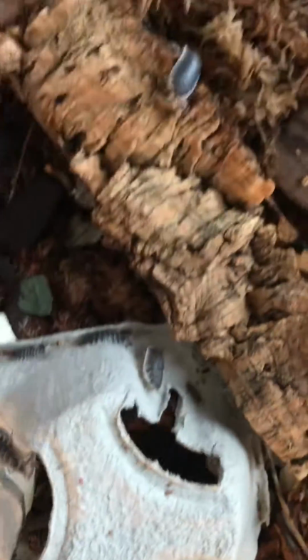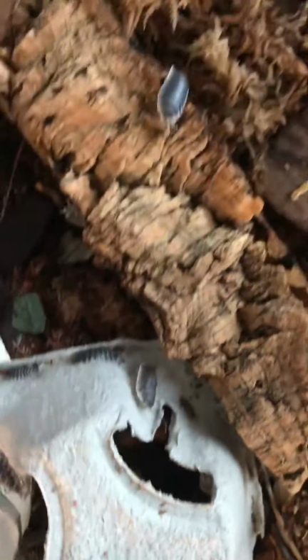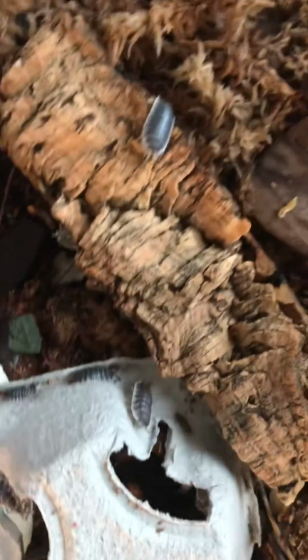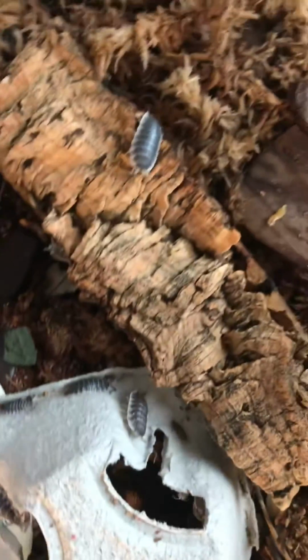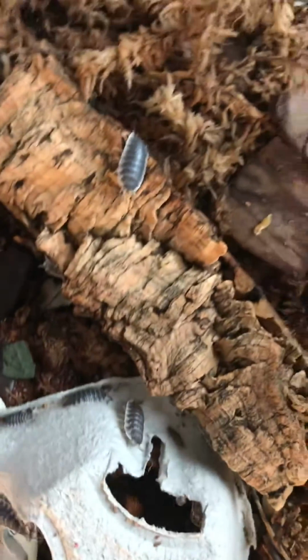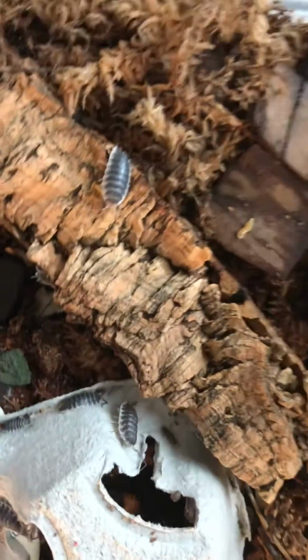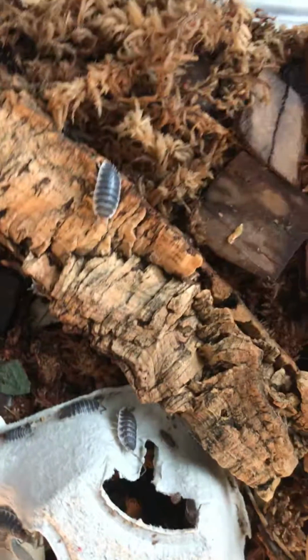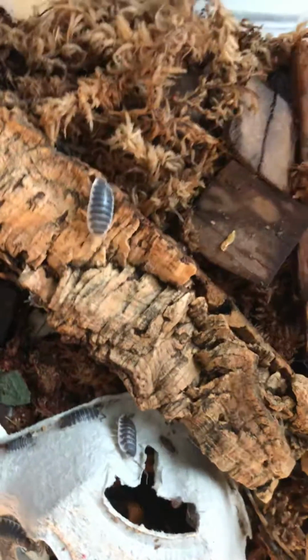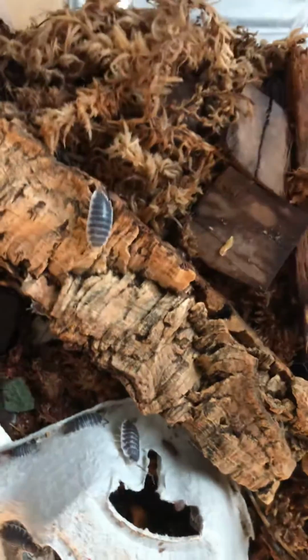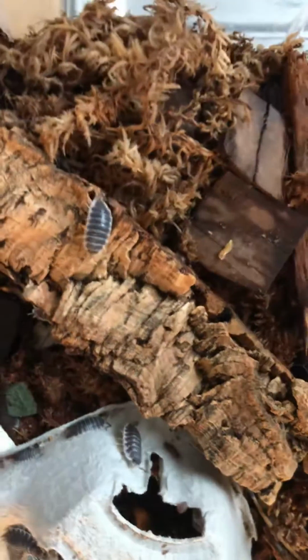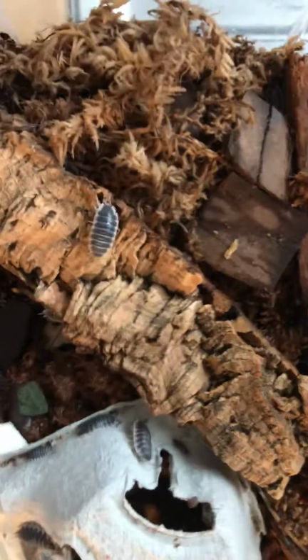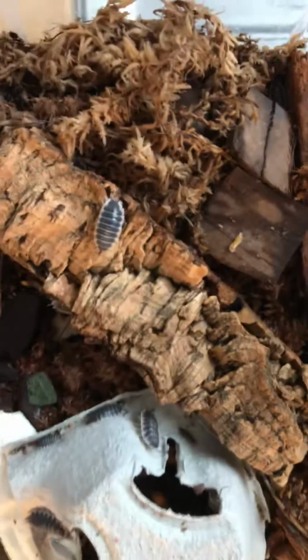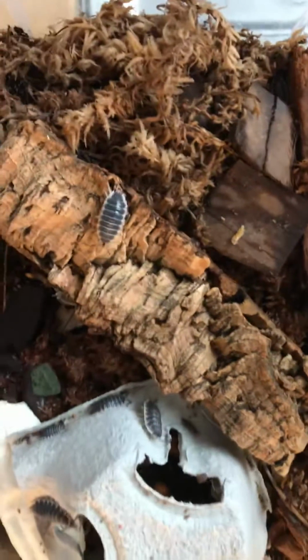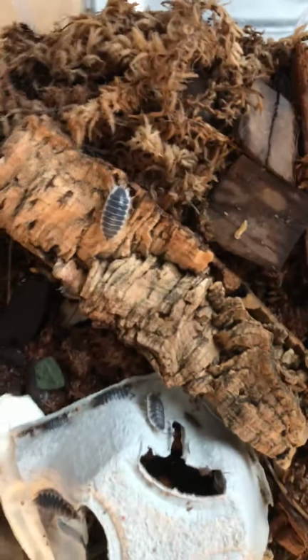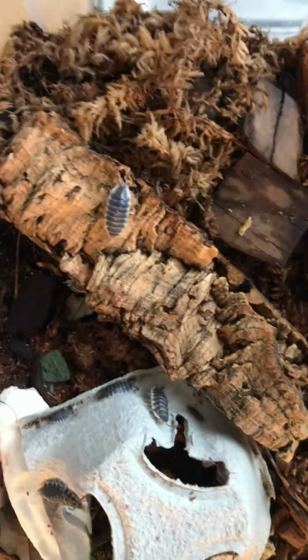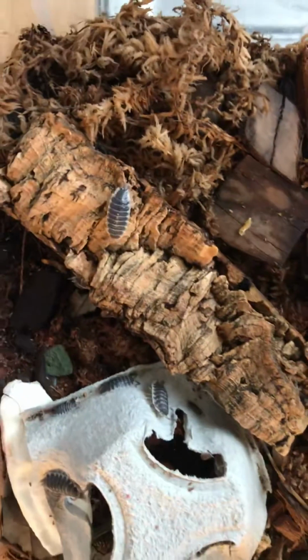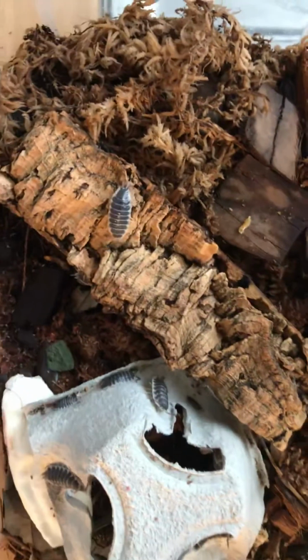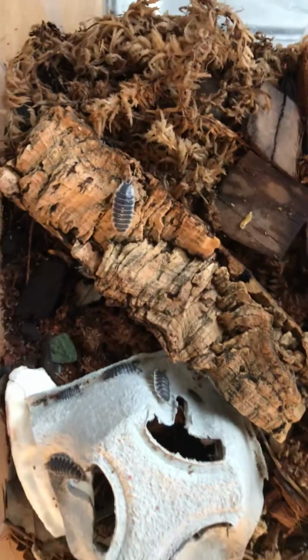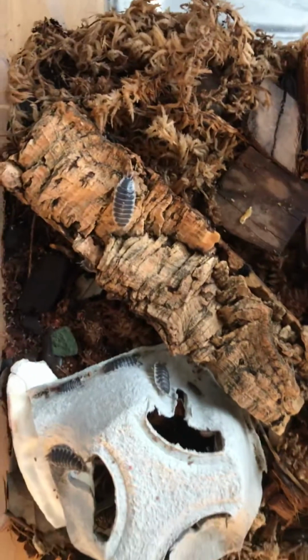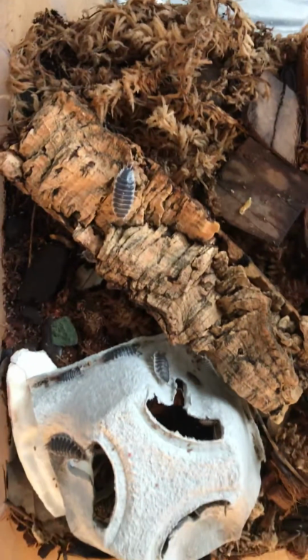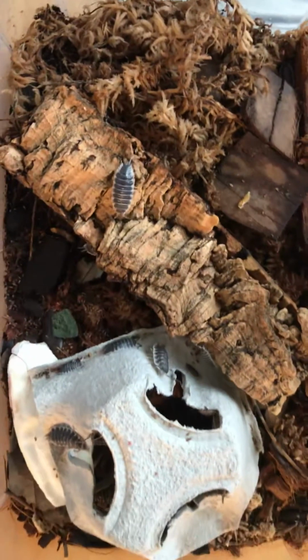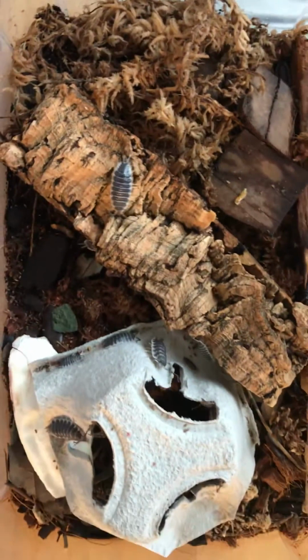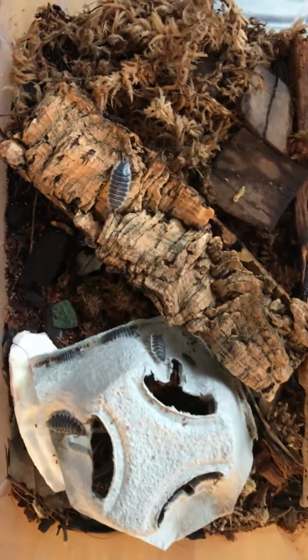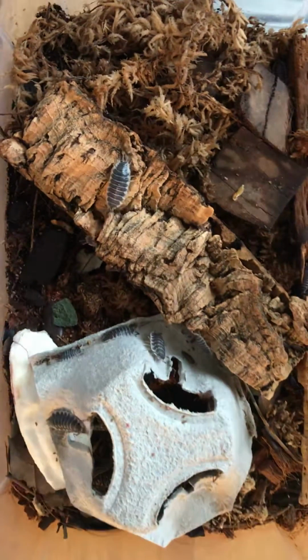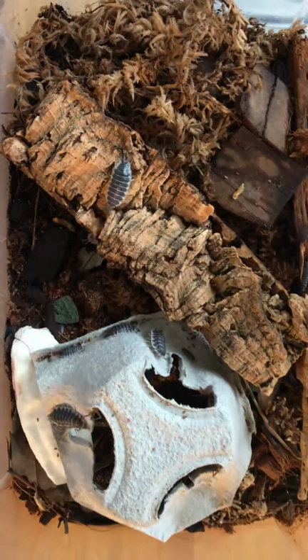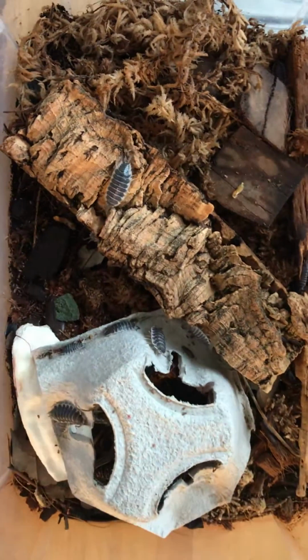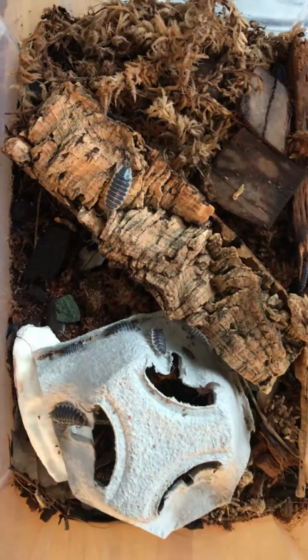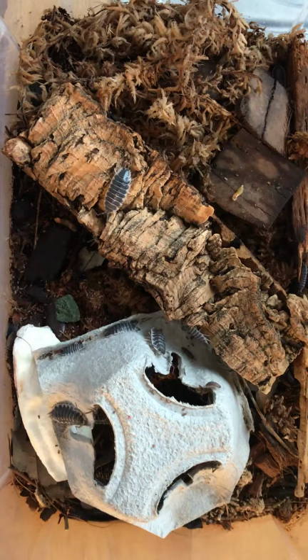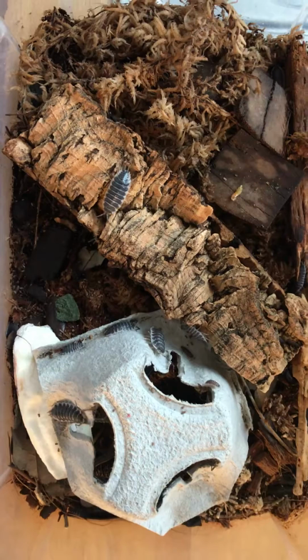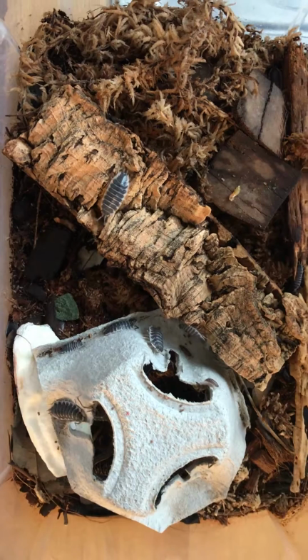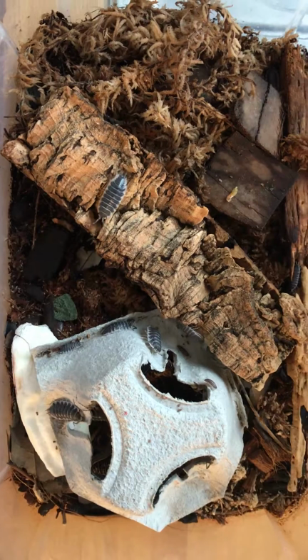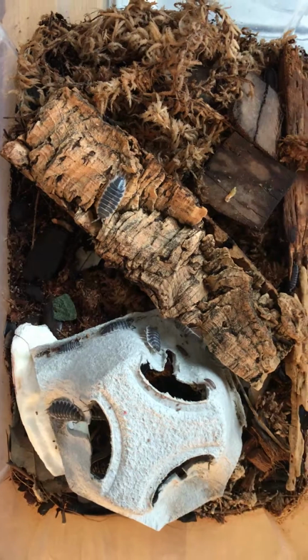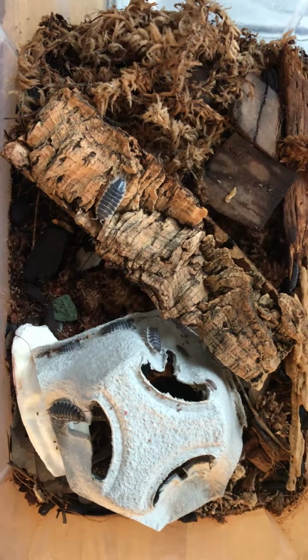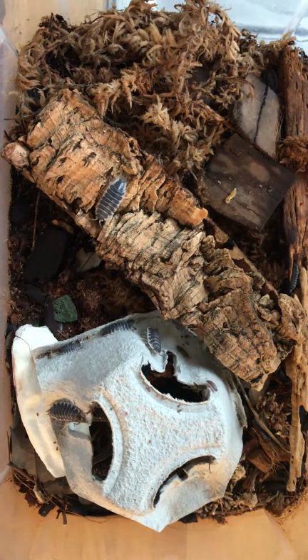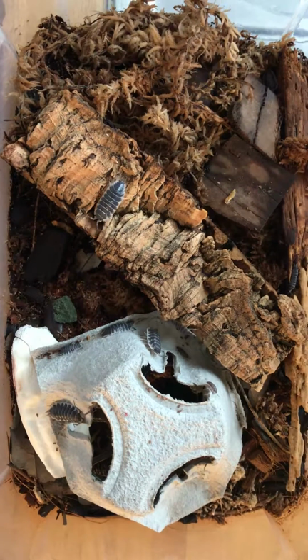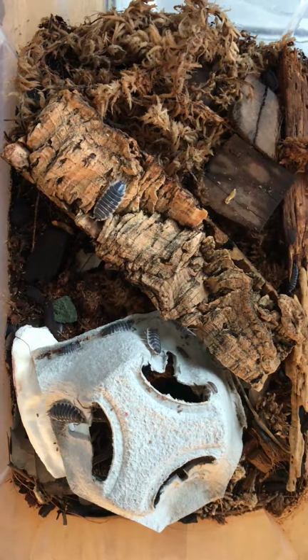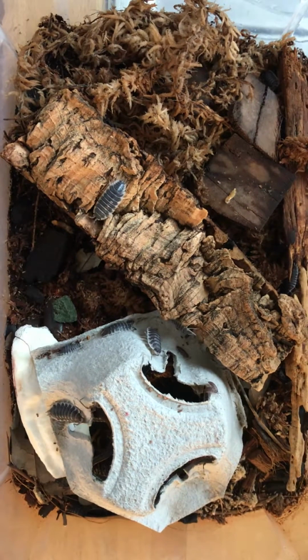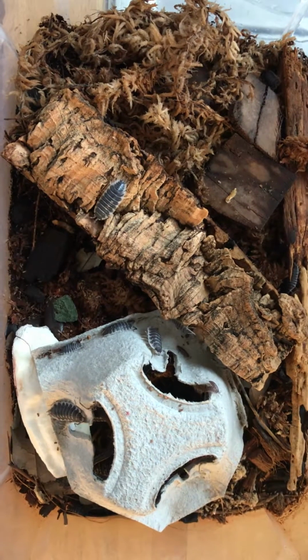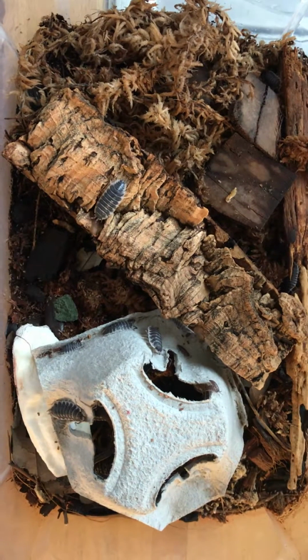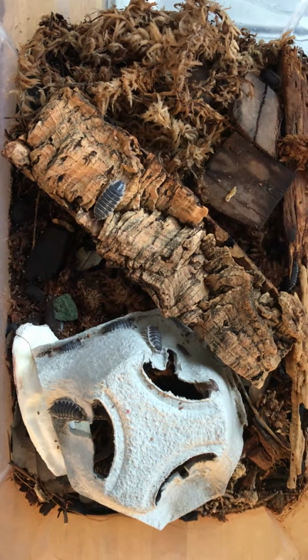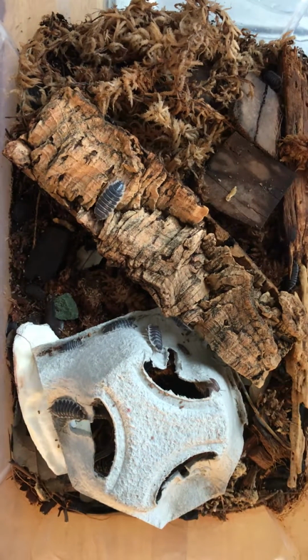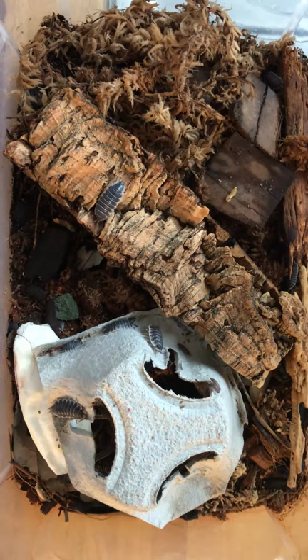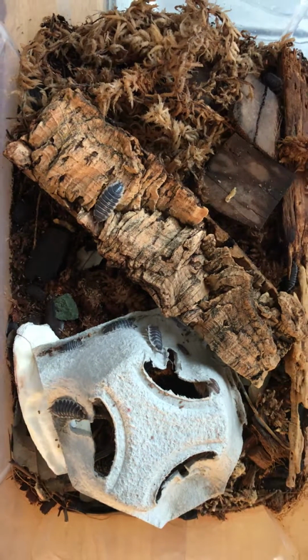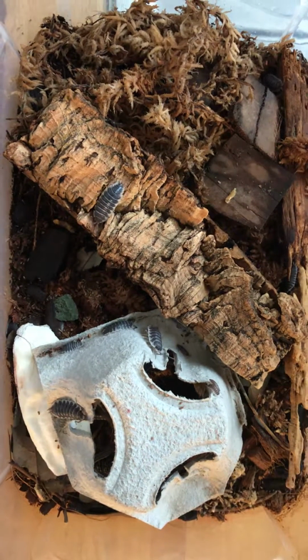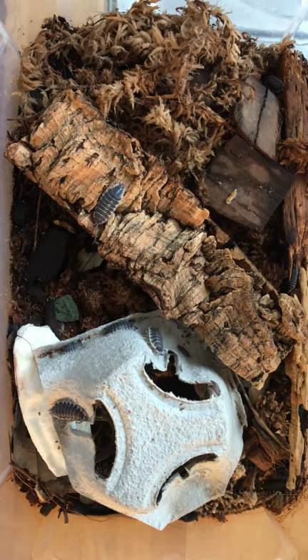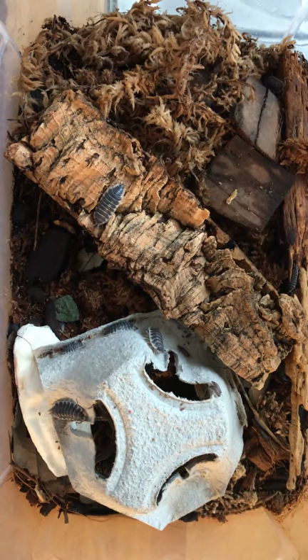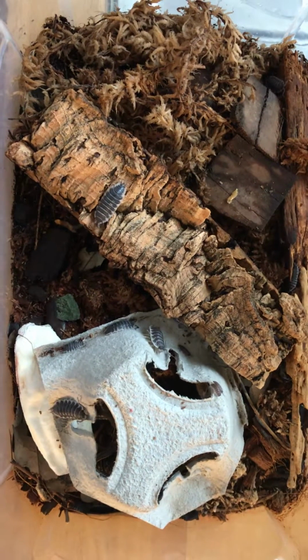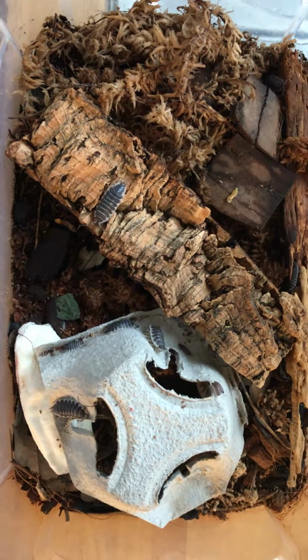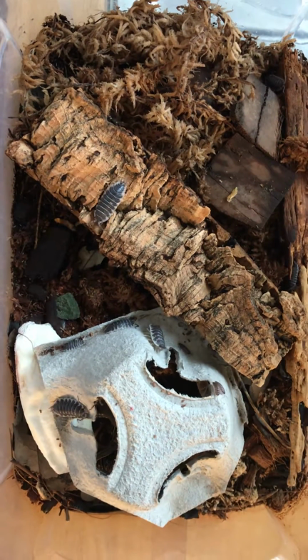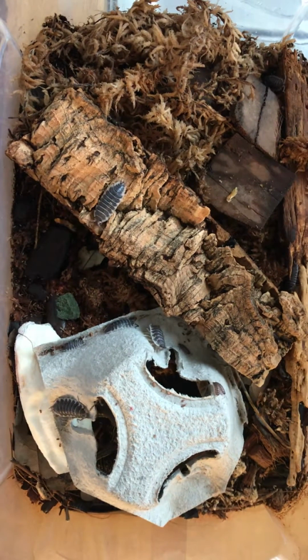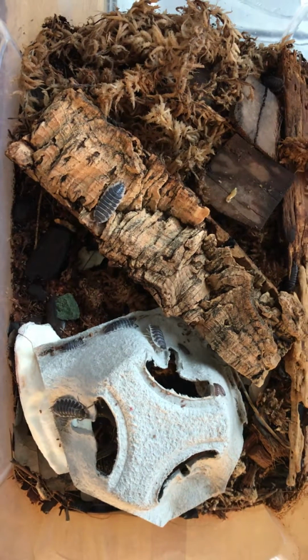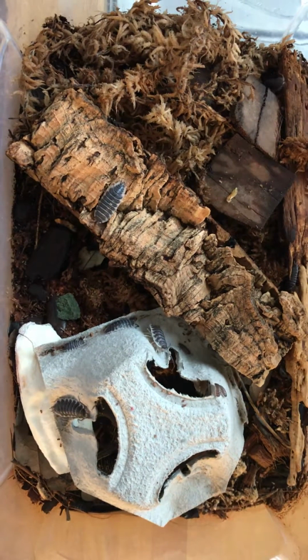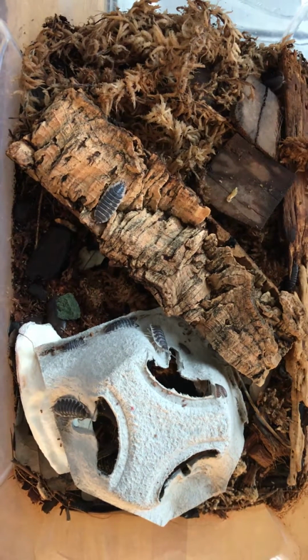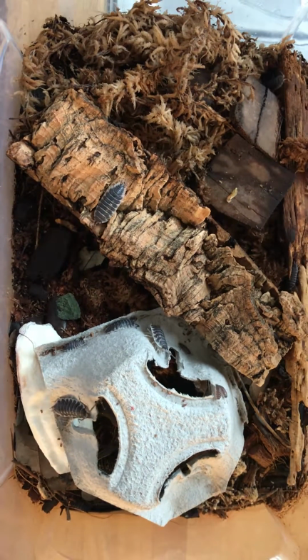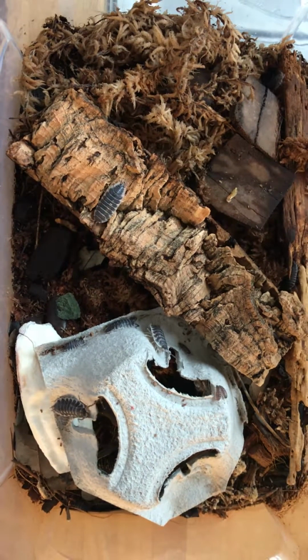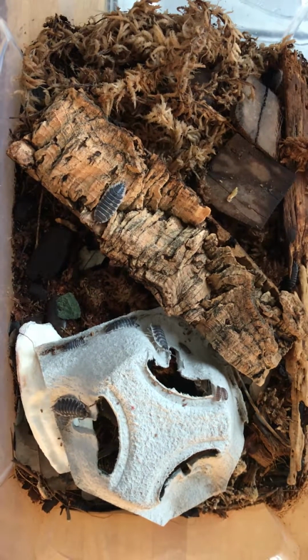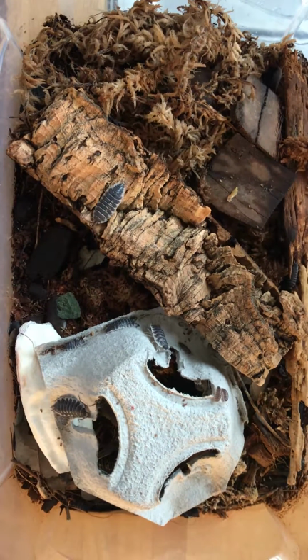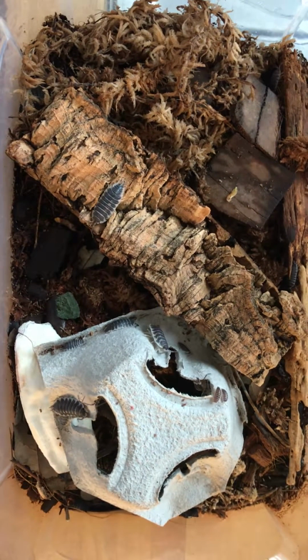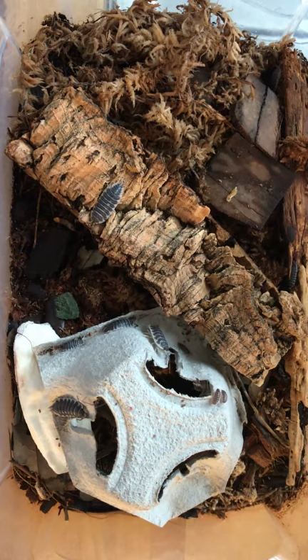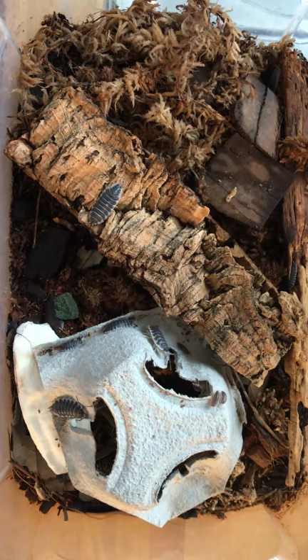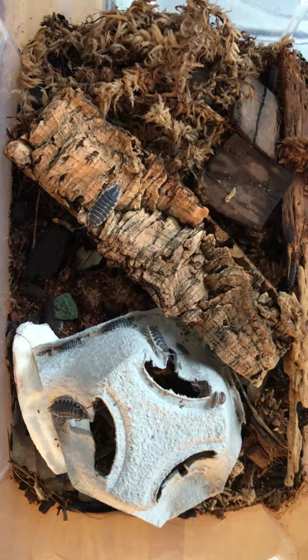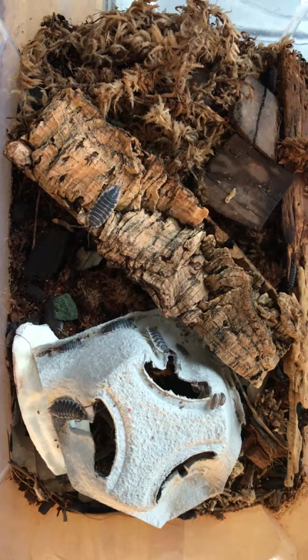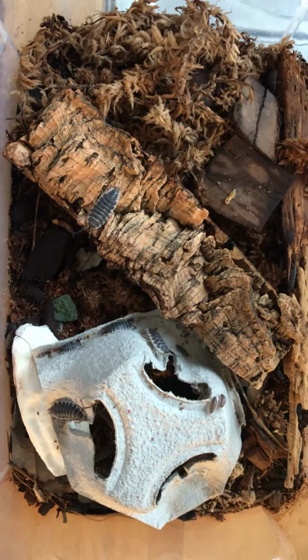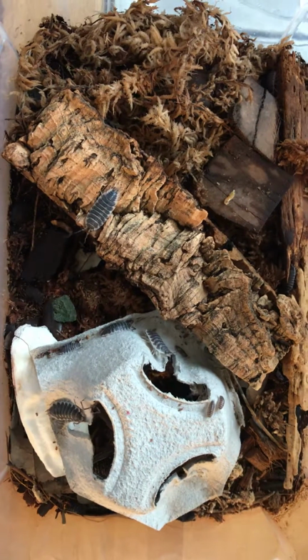Maybe if you guys are interested I'll give you an update on my piebald Hoffmannseggii and Ziggy here pretty soon.